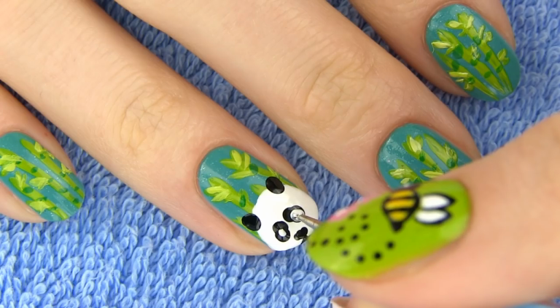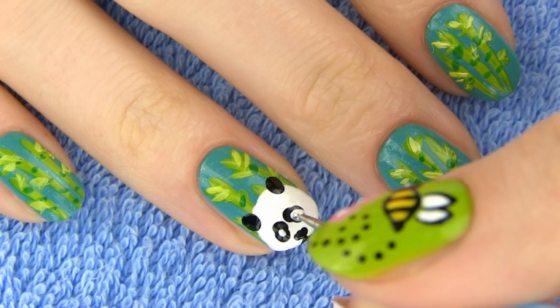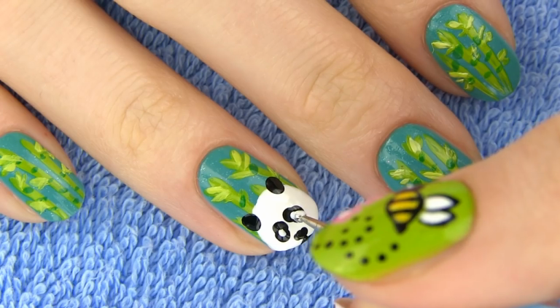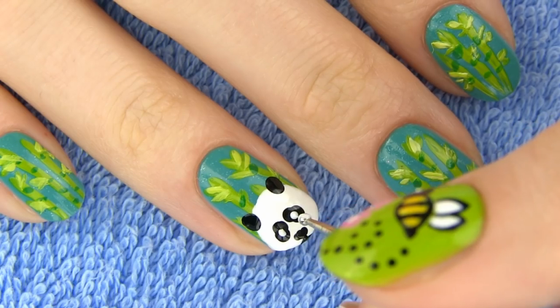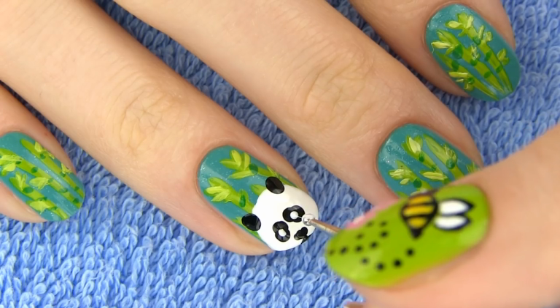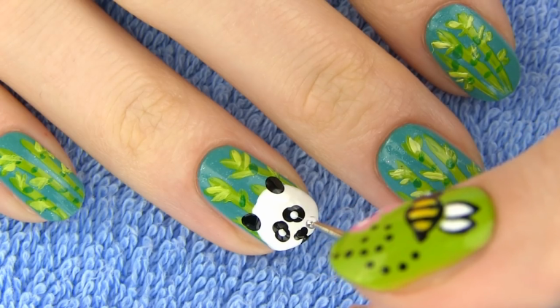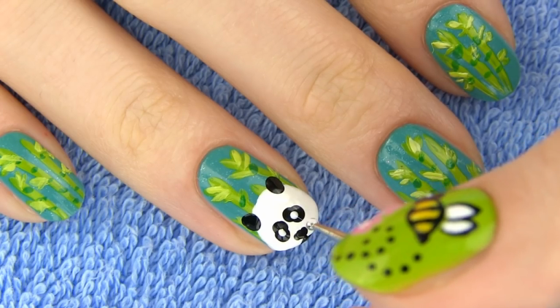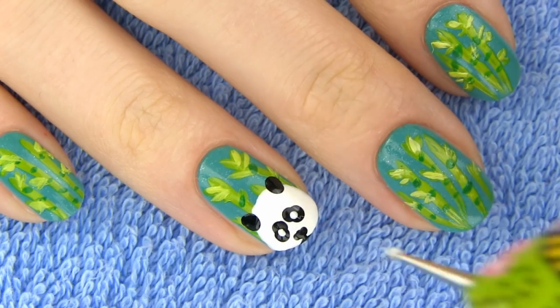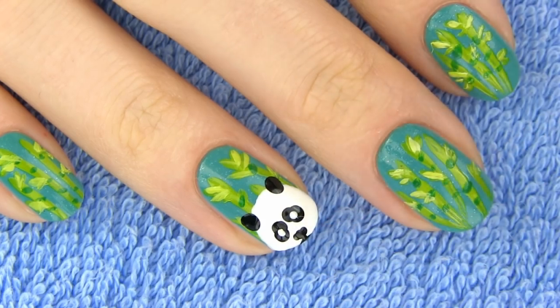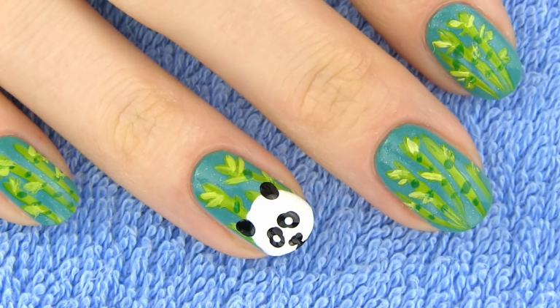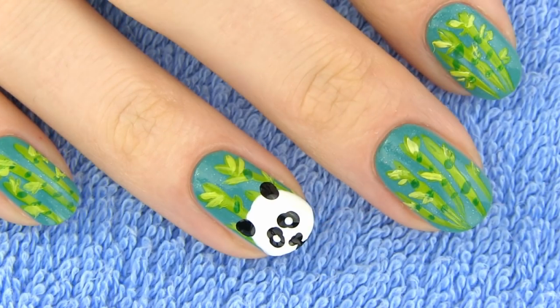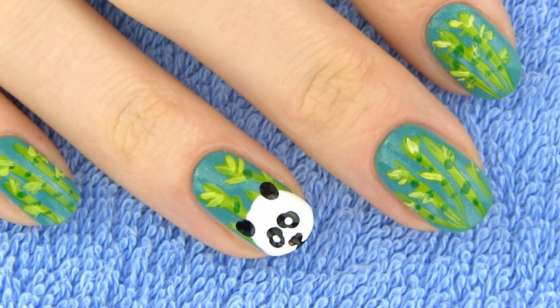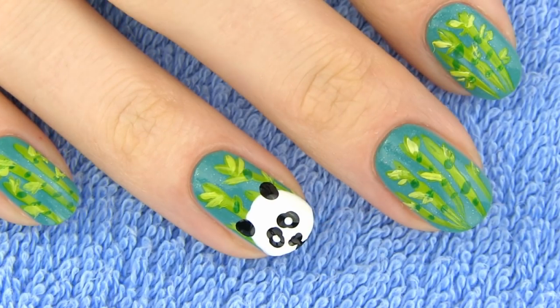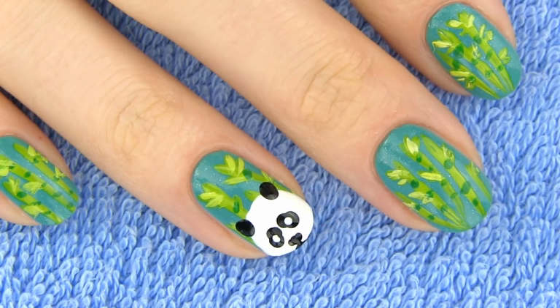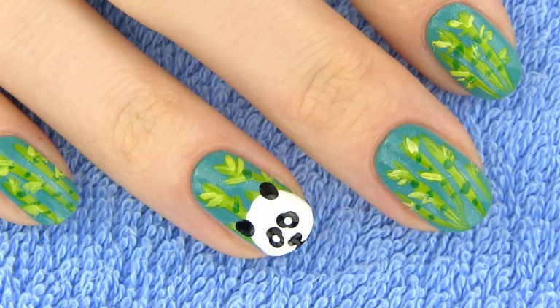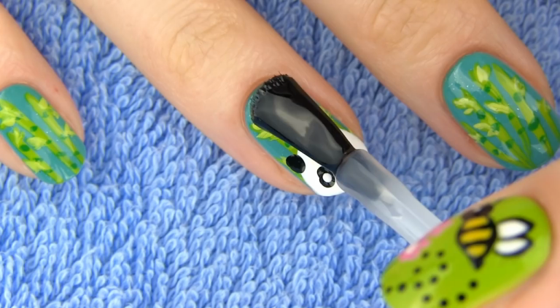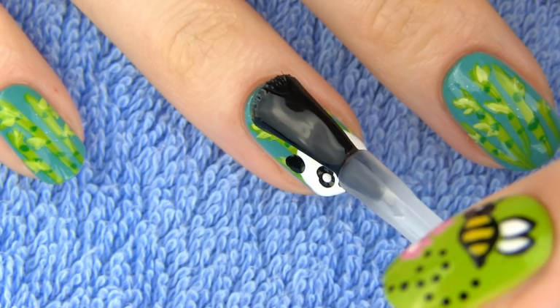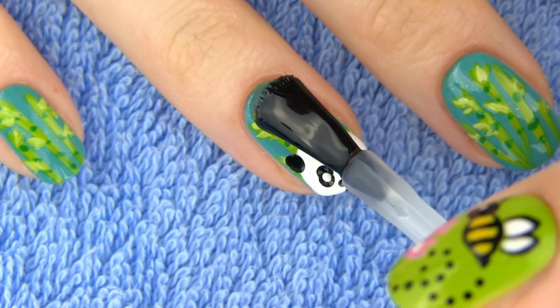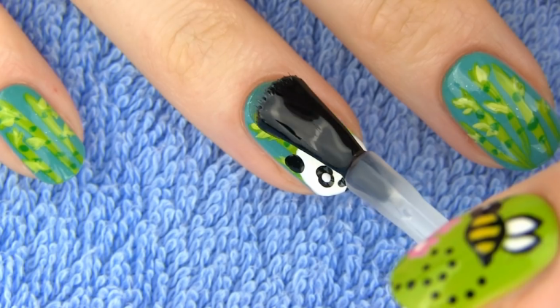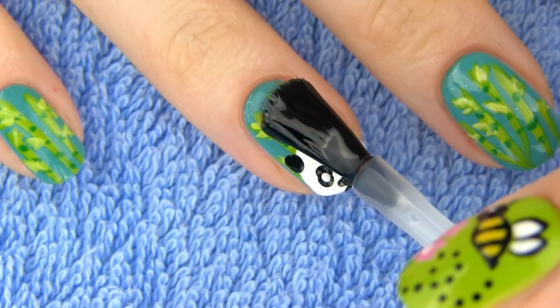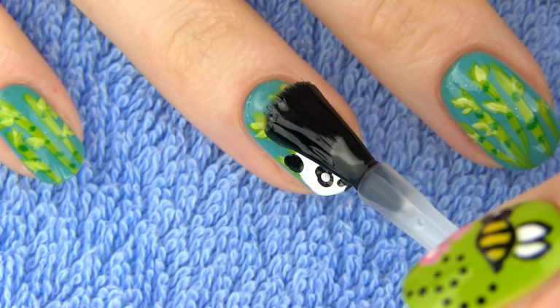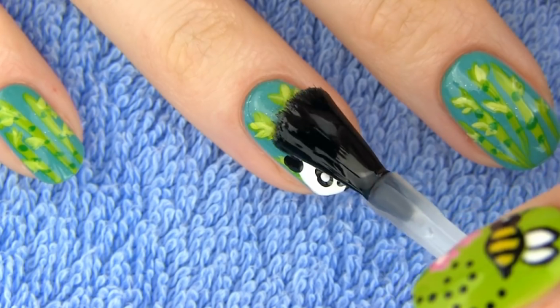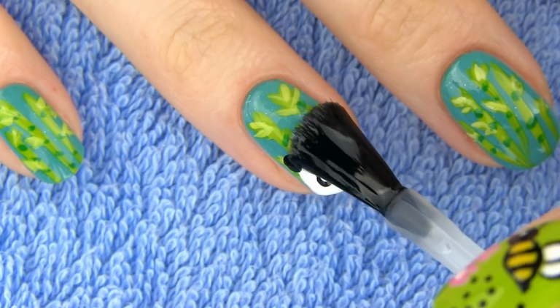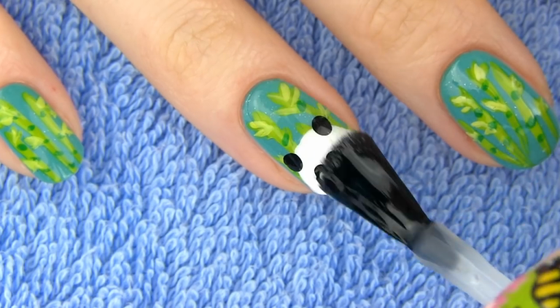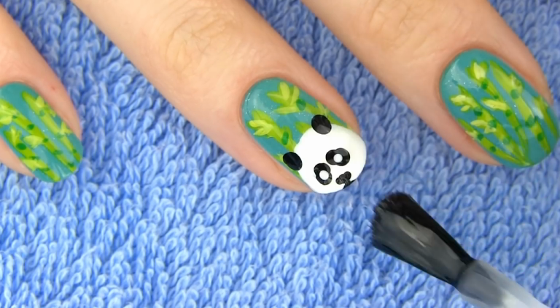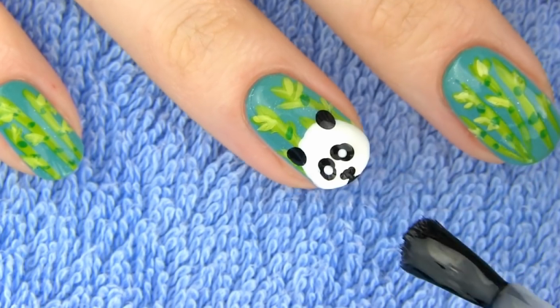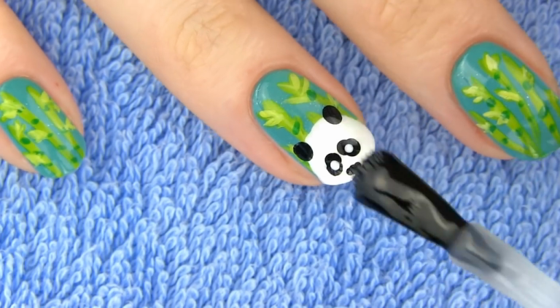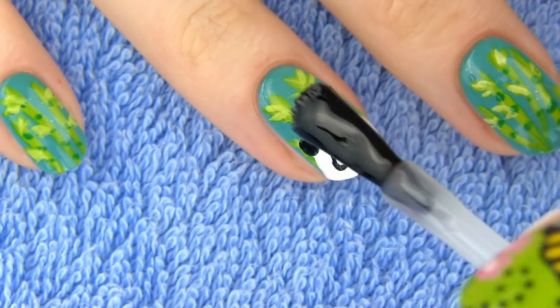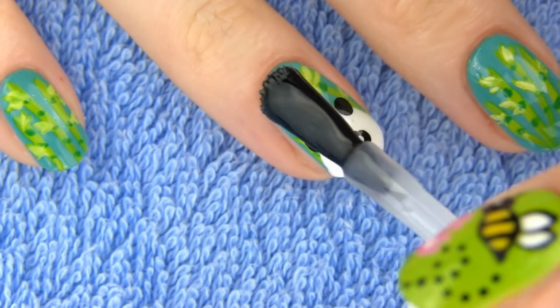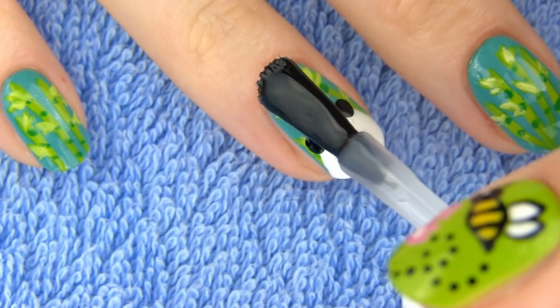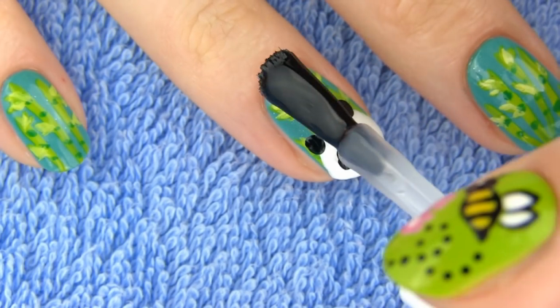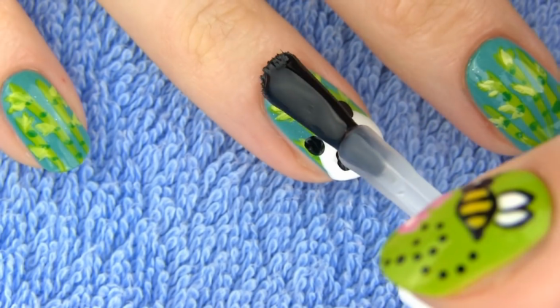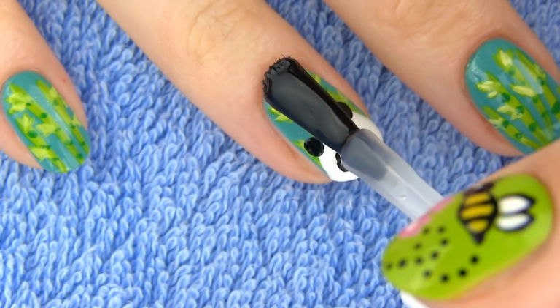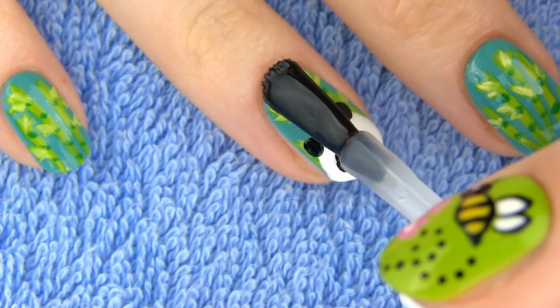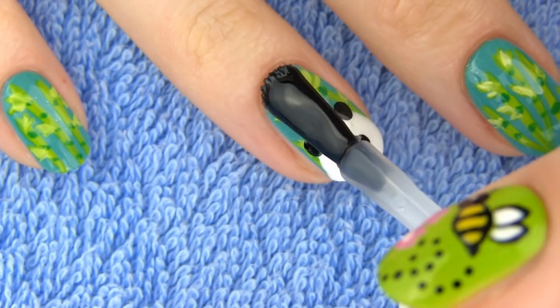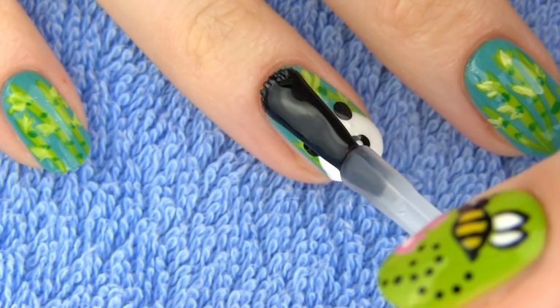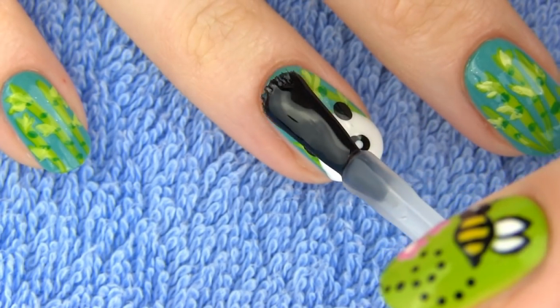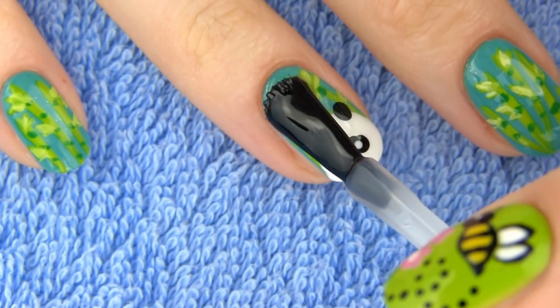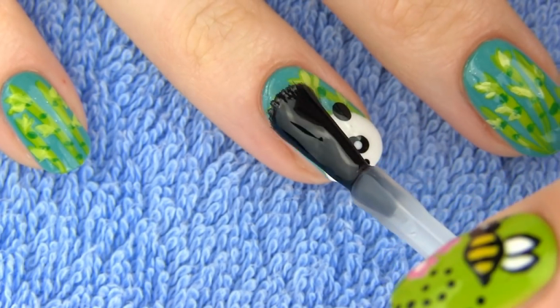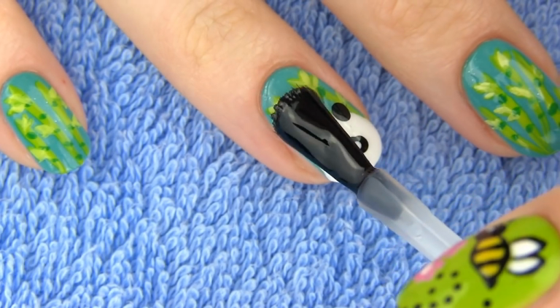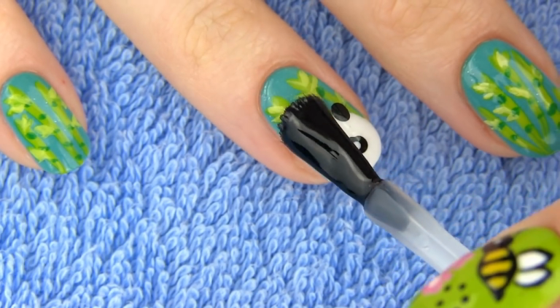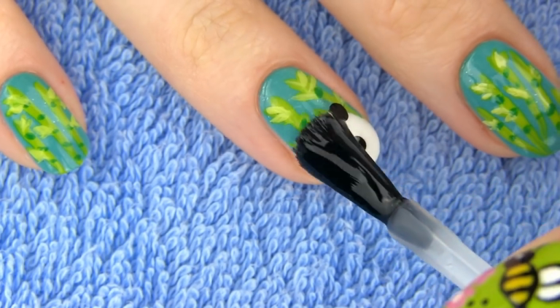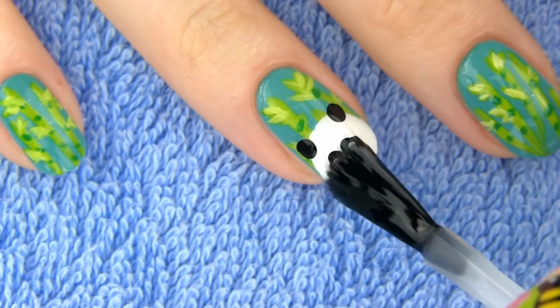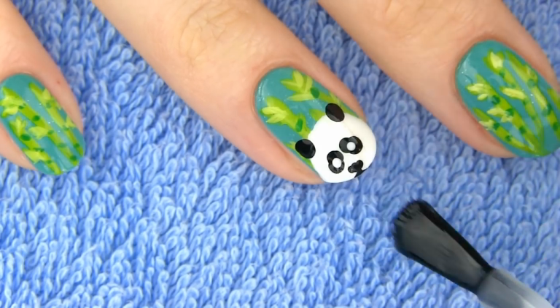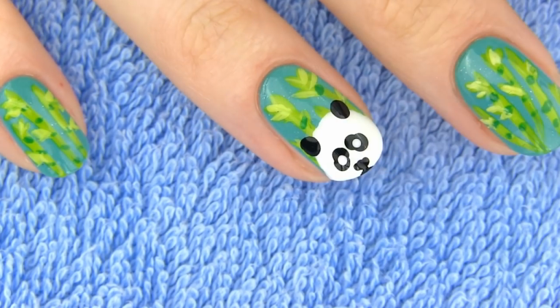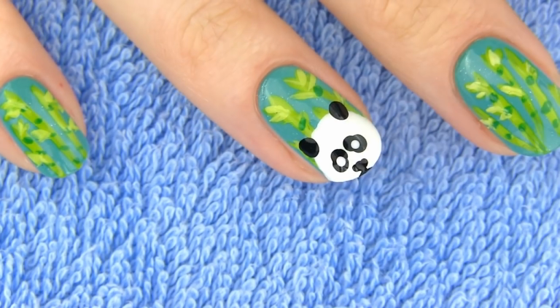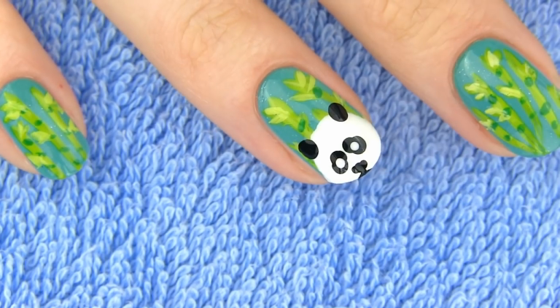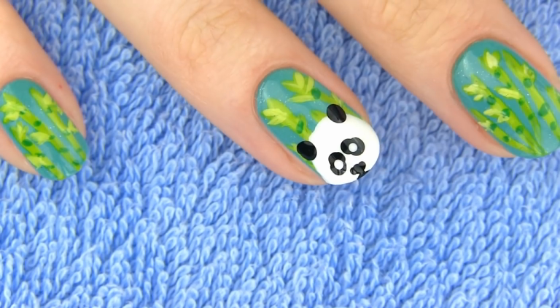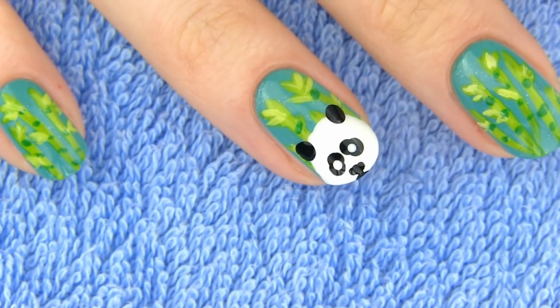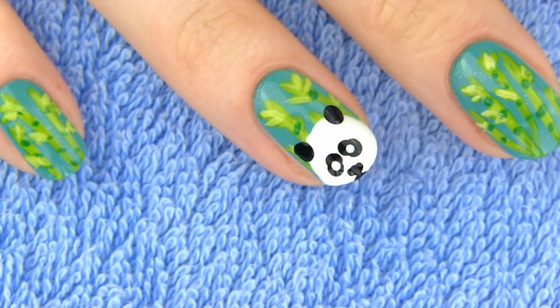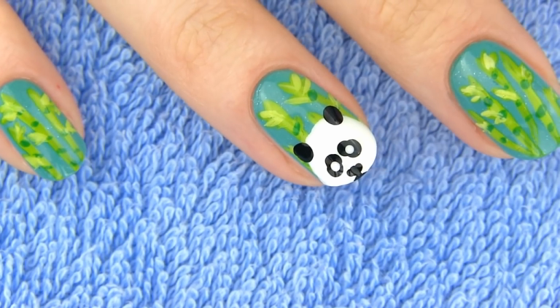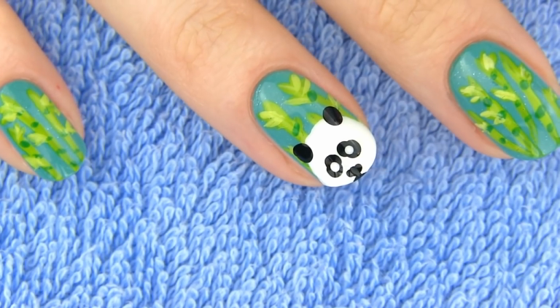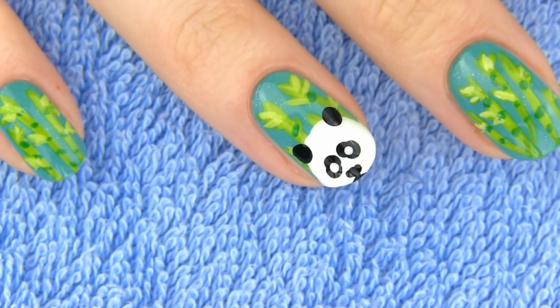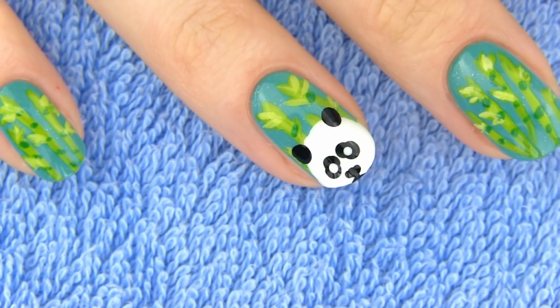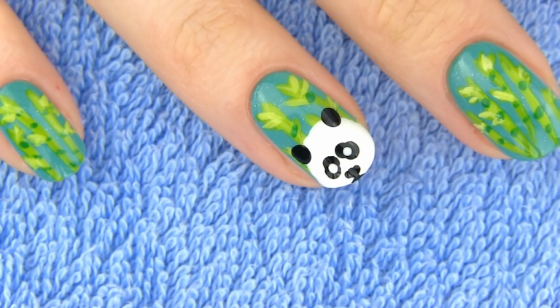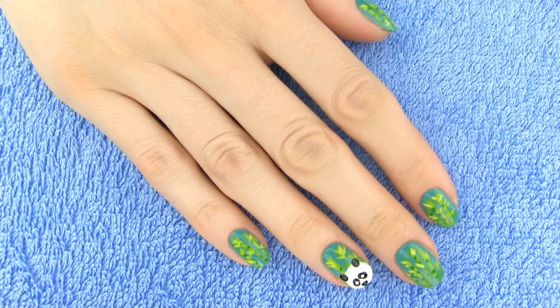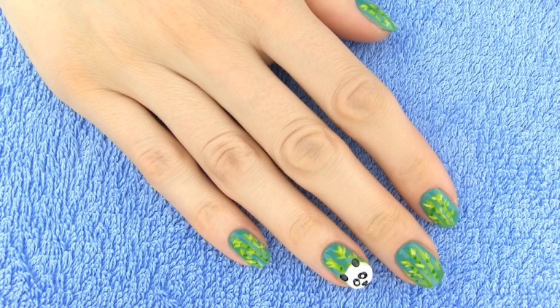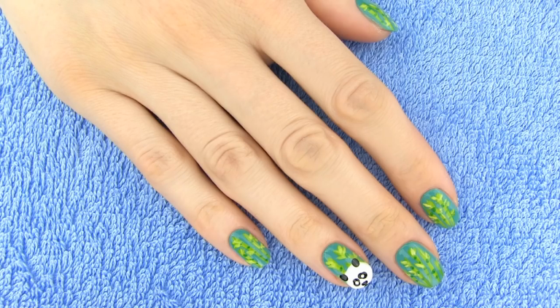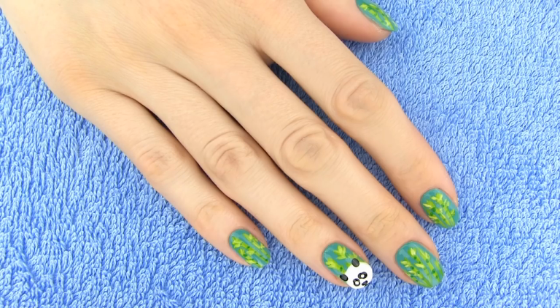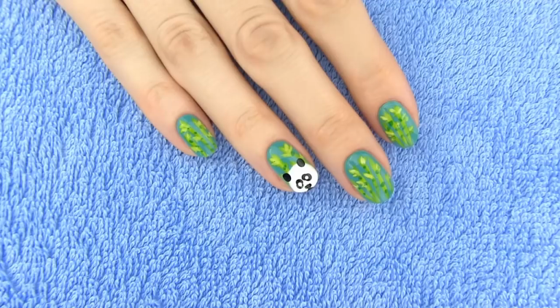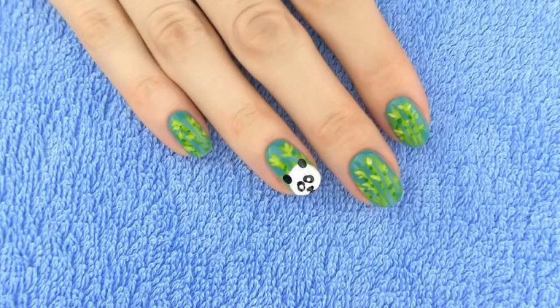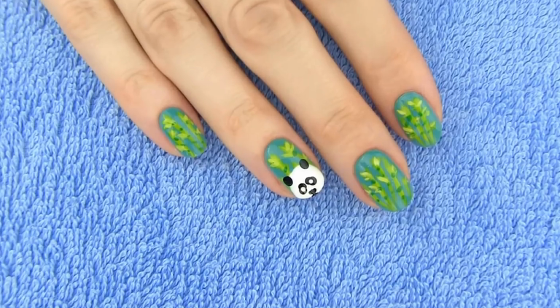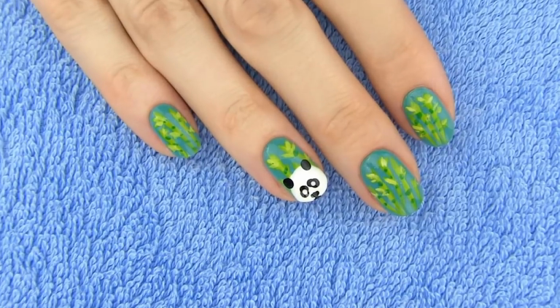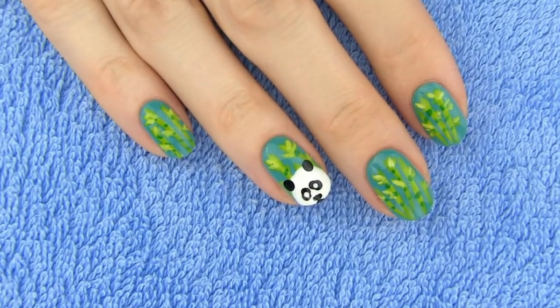On my right hand I drew bamboo plants on all the nails with the panda on my ring finger as an accent. I think this manicure is just so gorgeous!